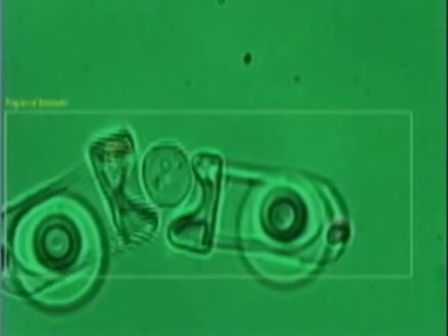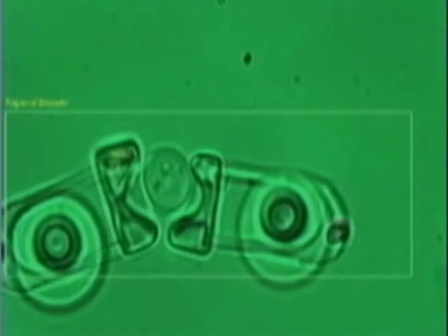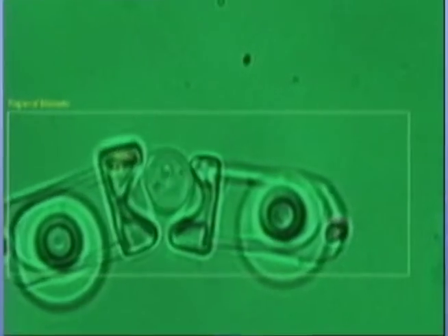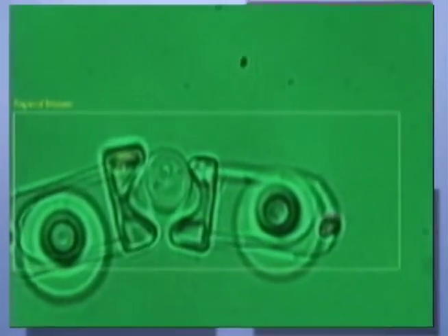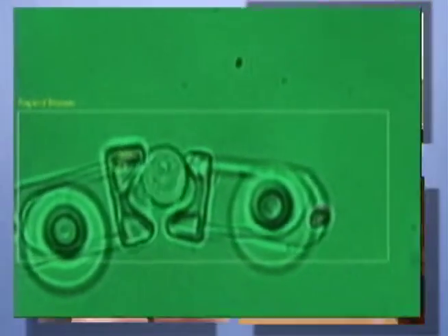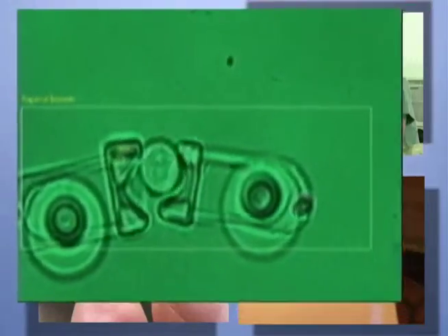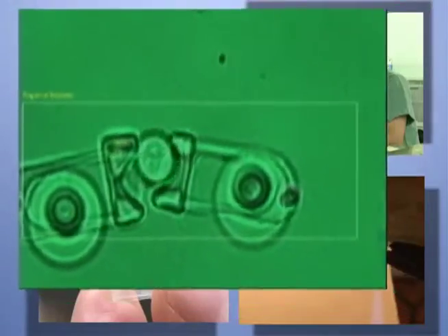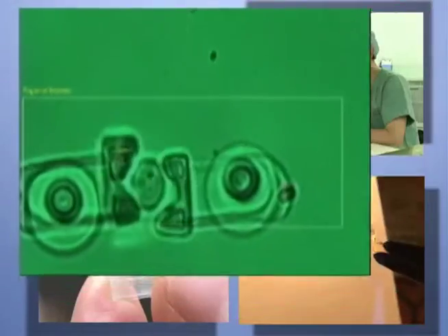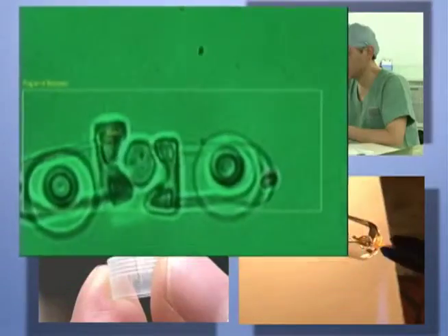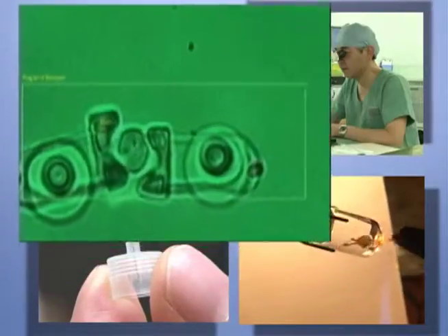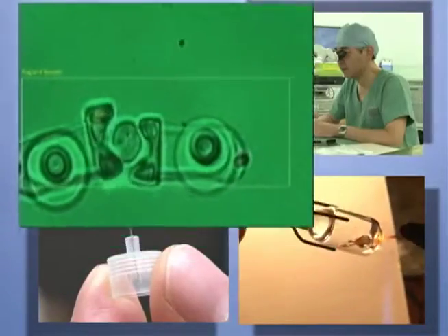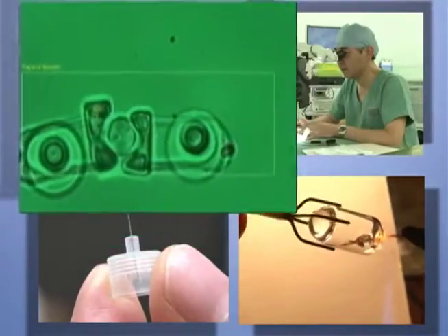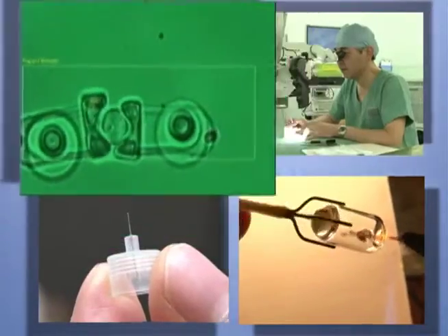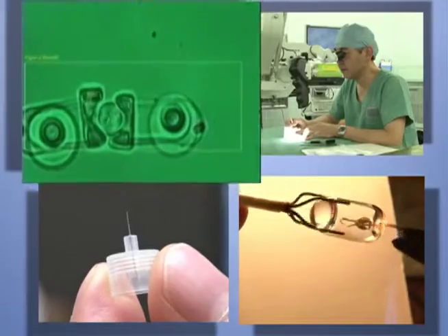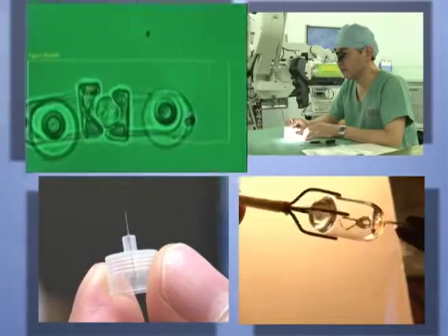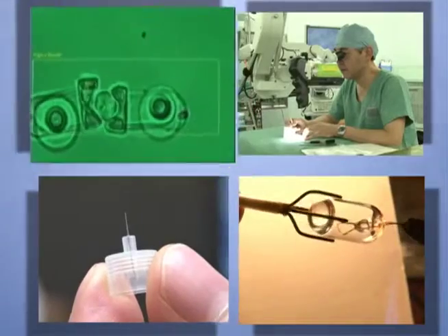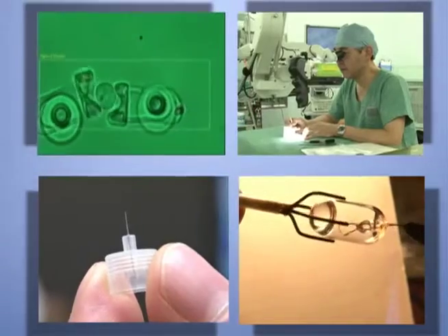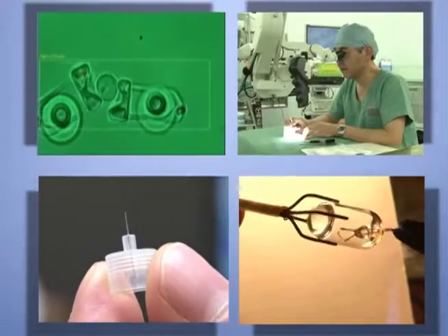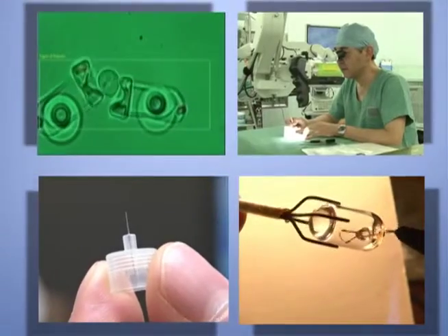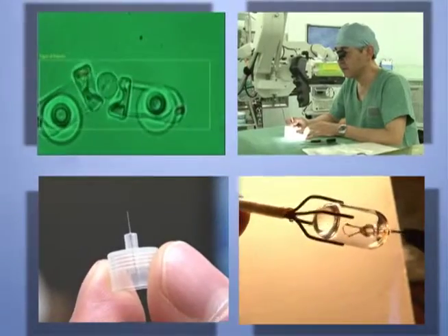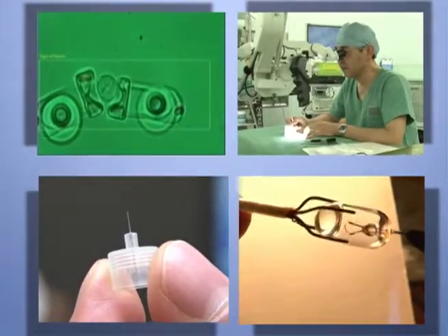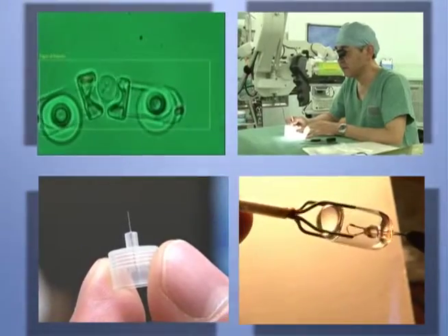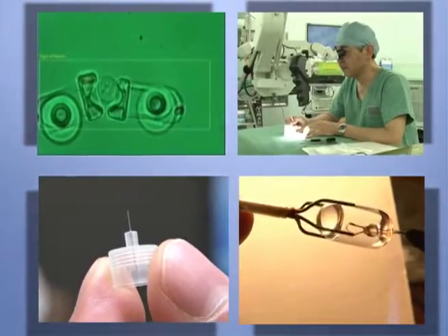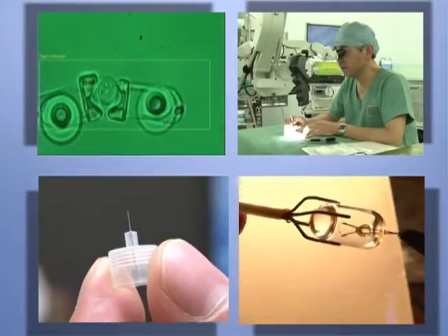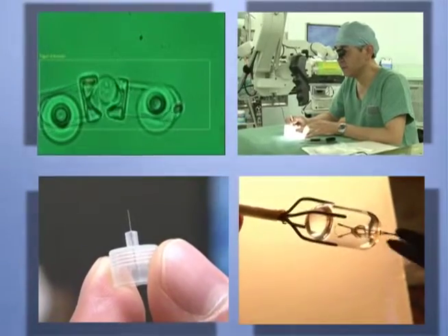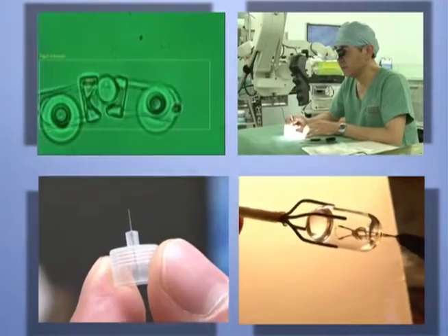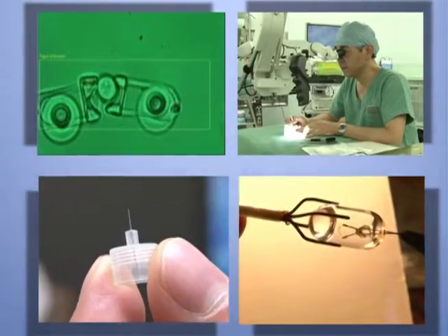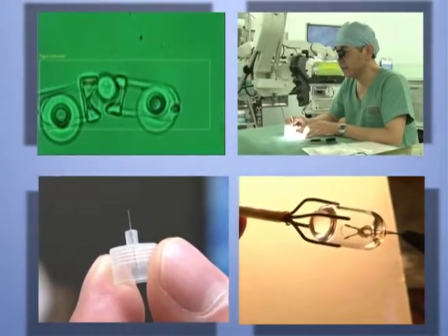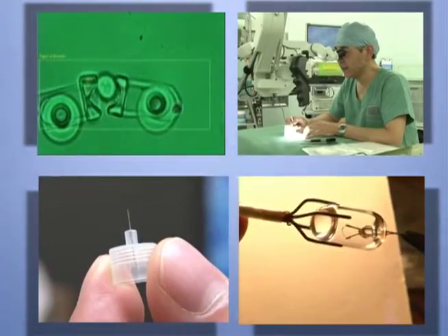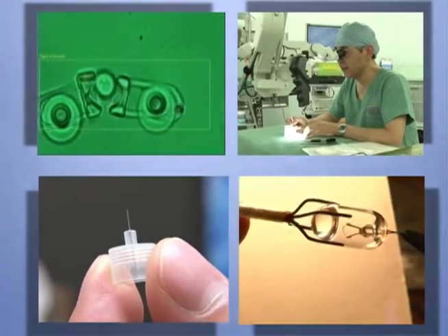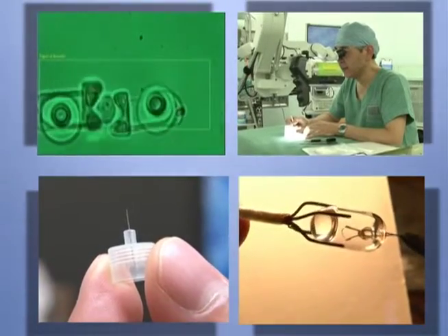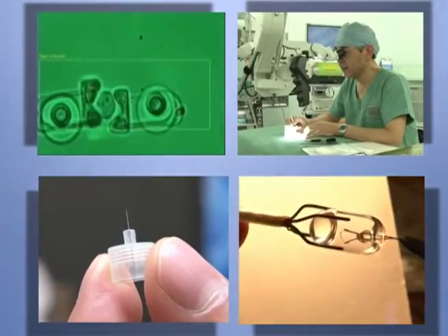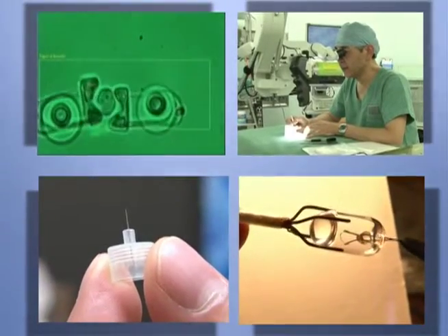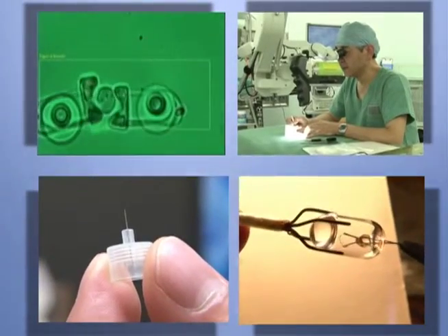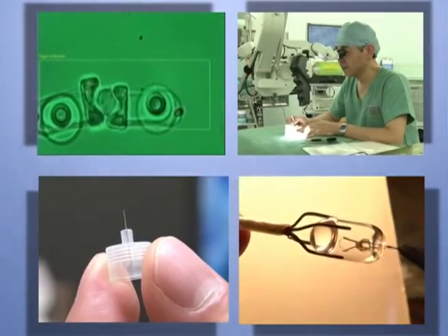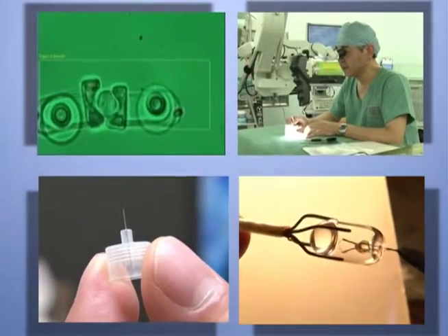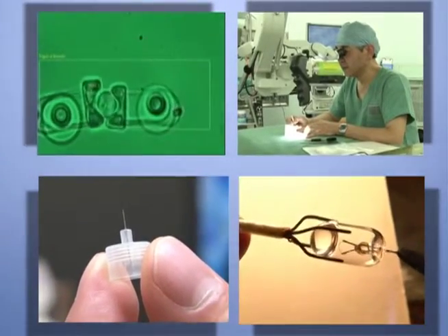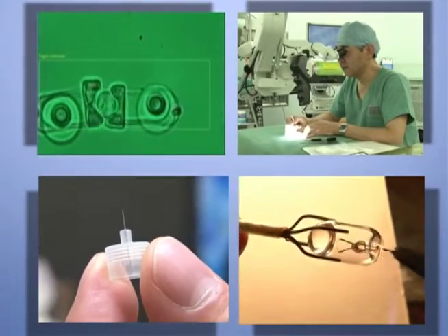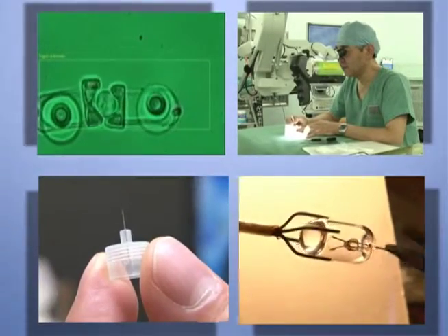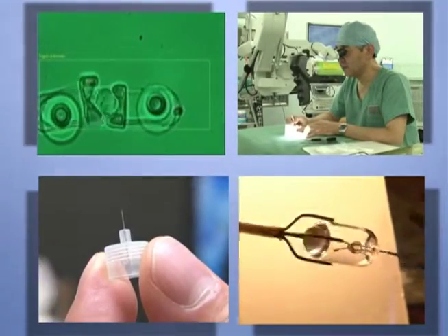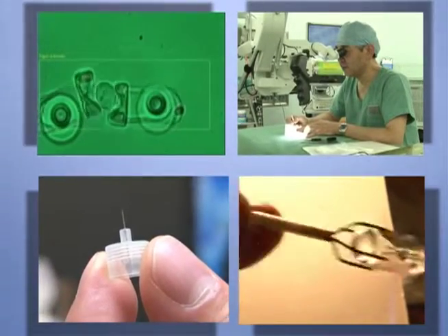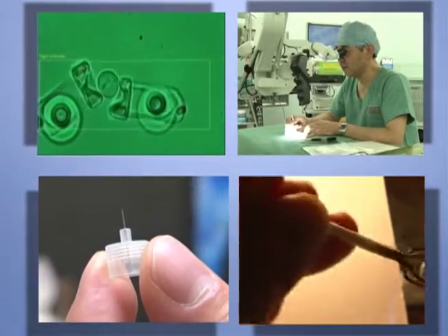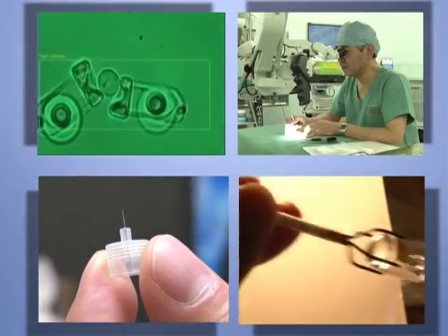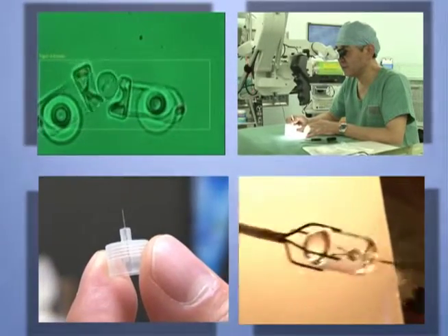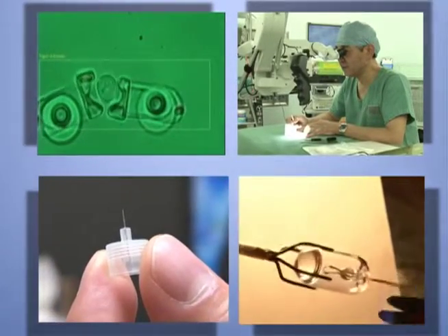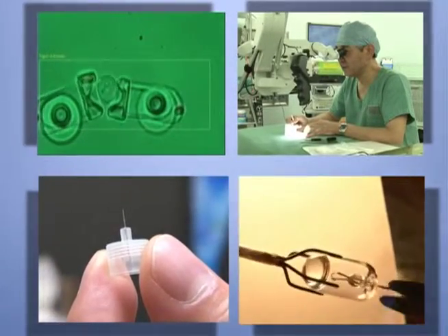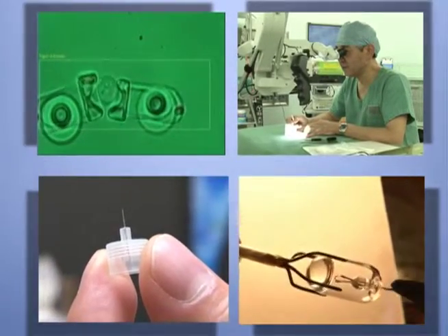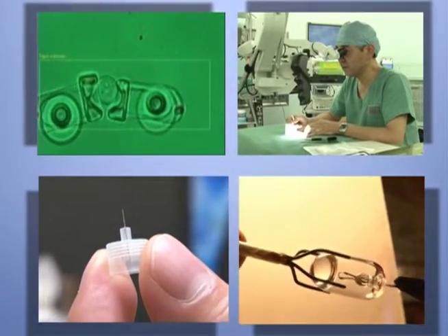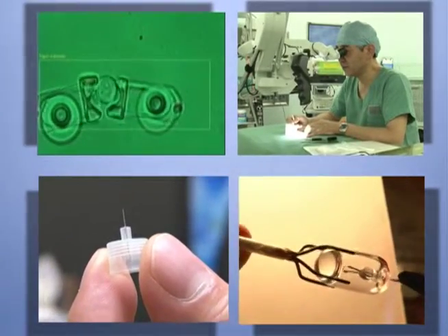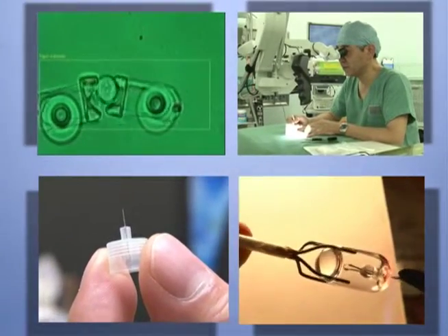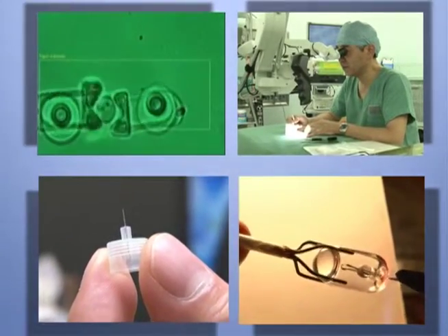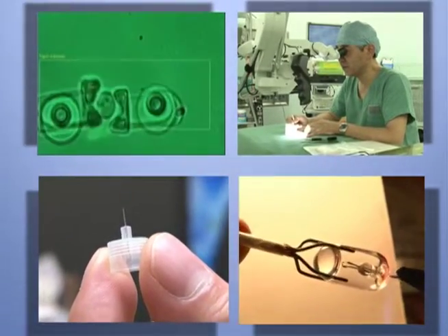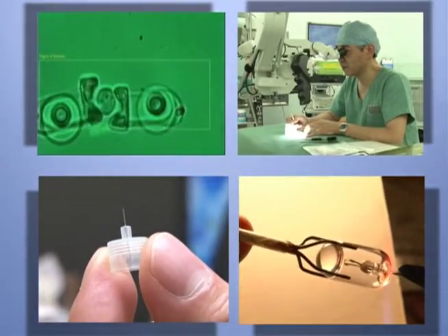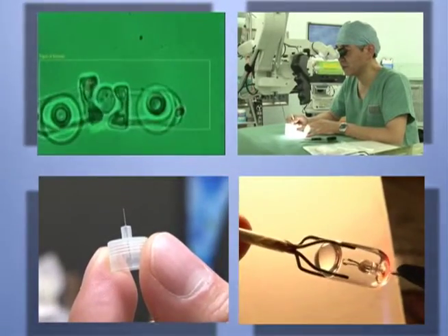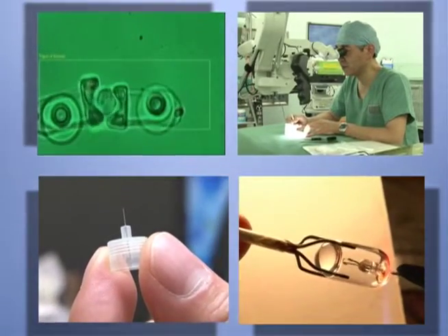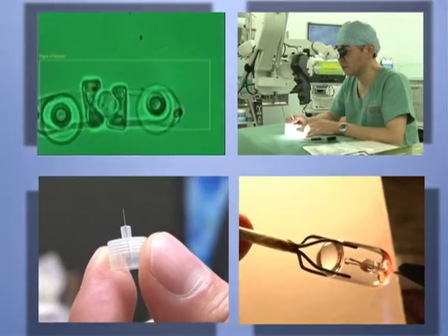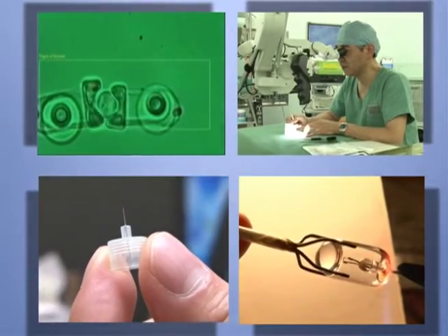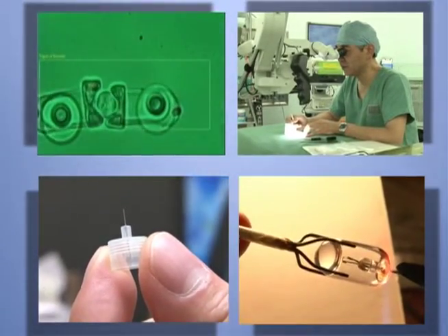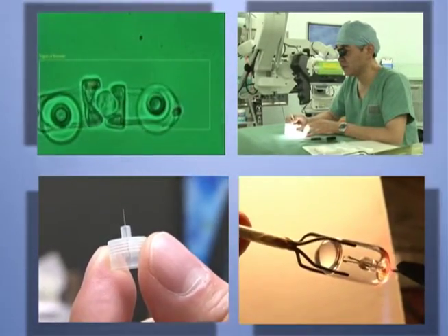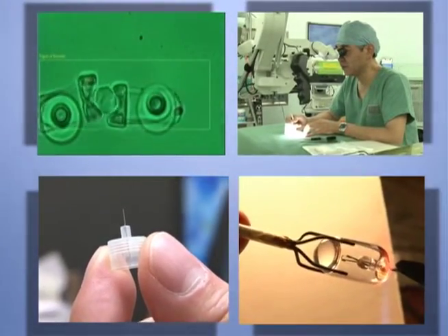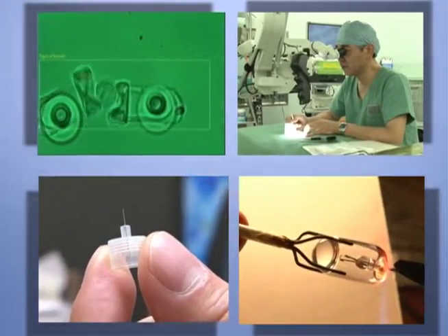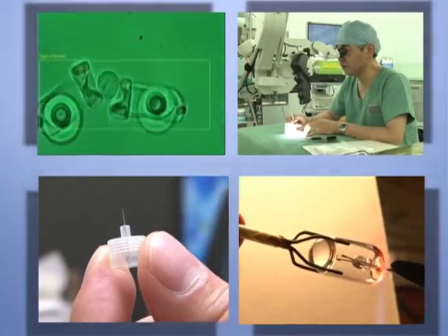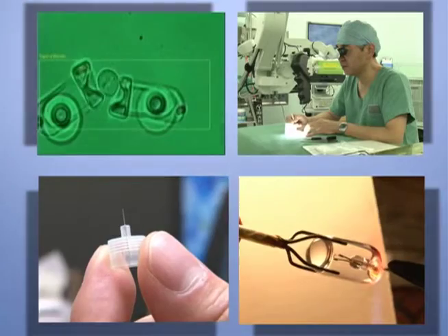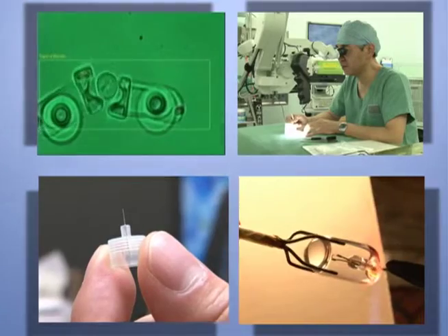Japanese leading-edge micro-technology and micro-machines are driving a revolution in medical treatment.